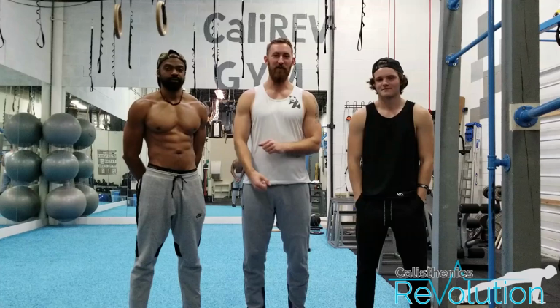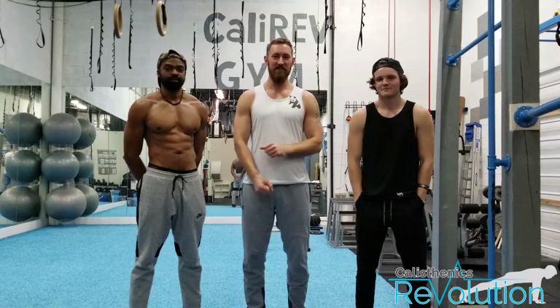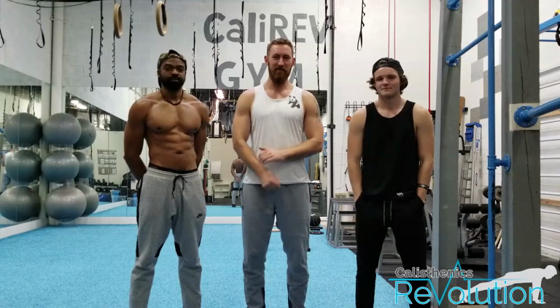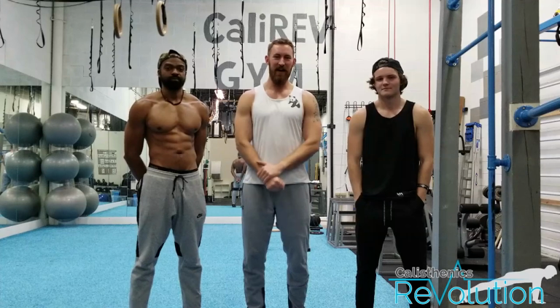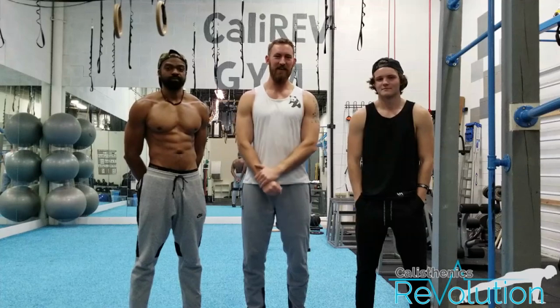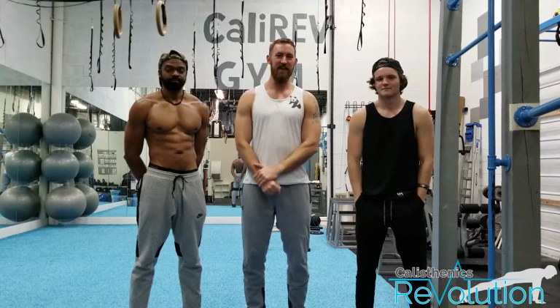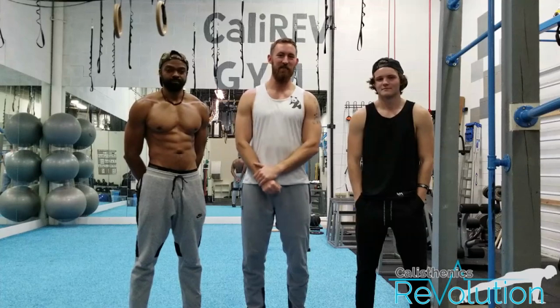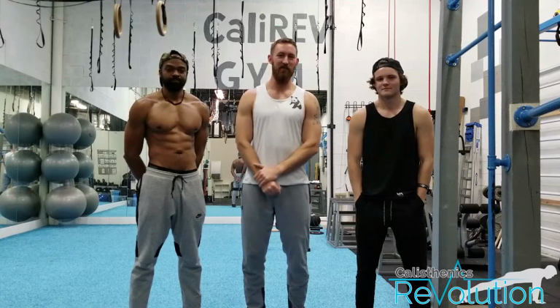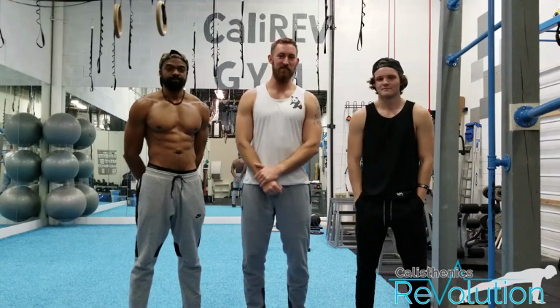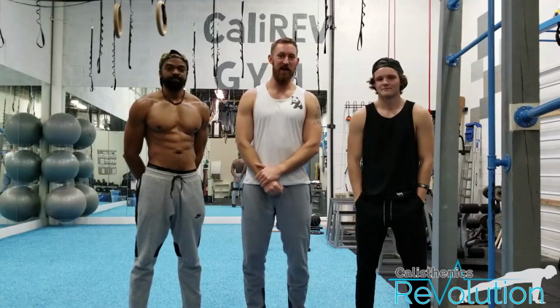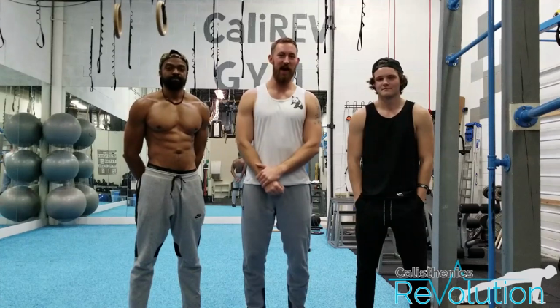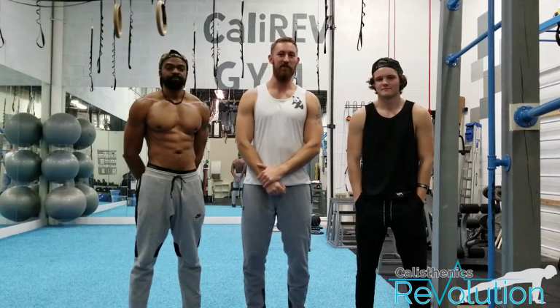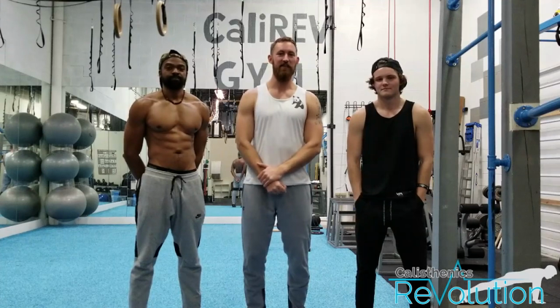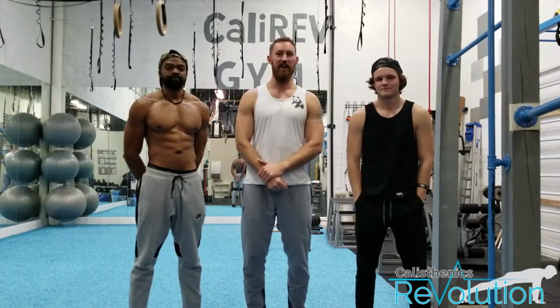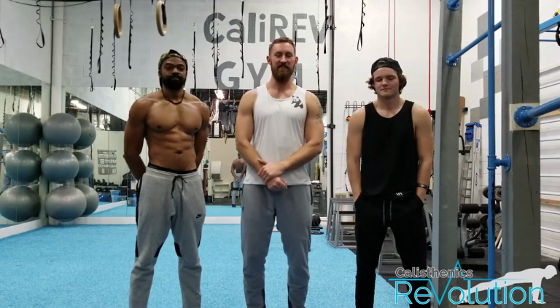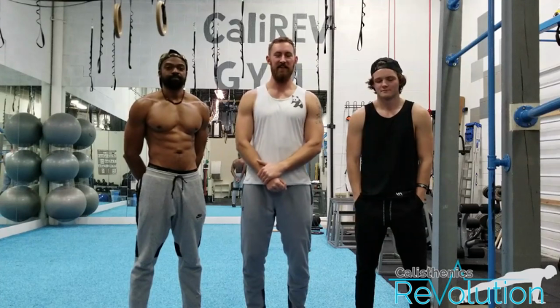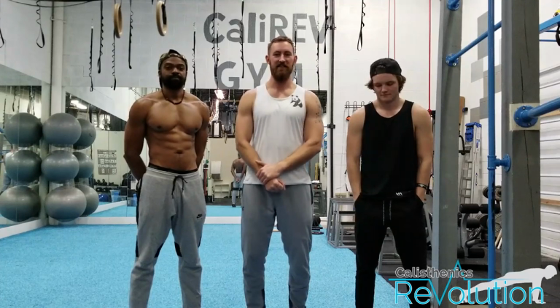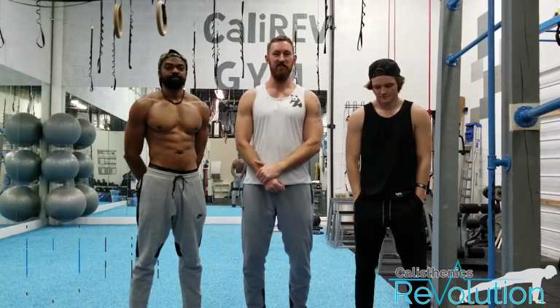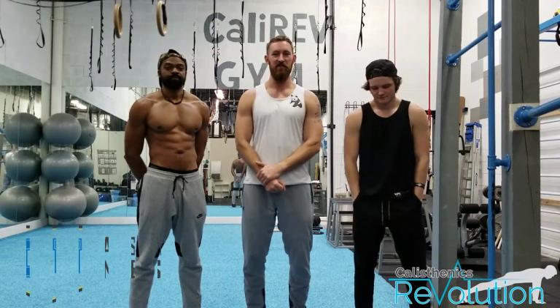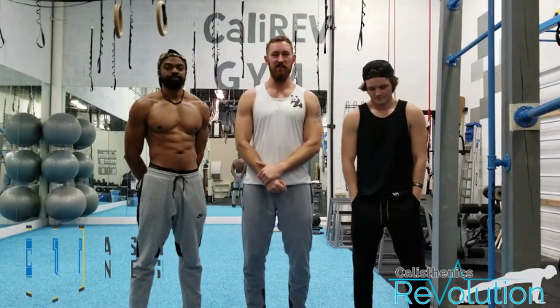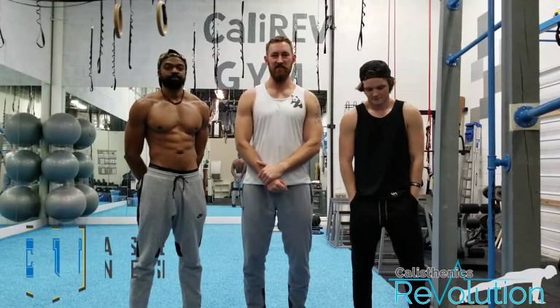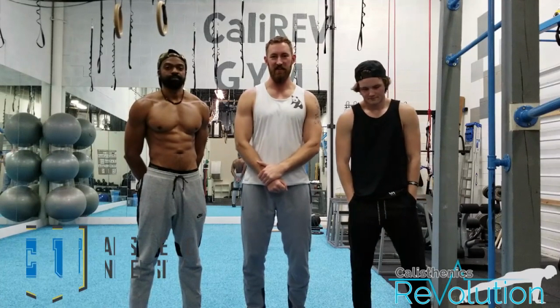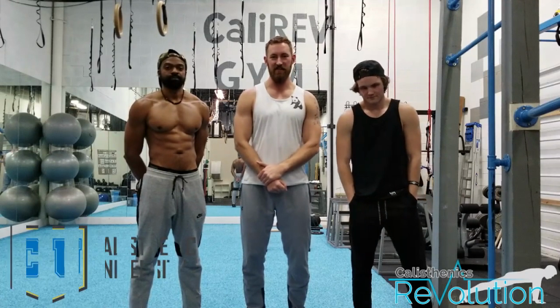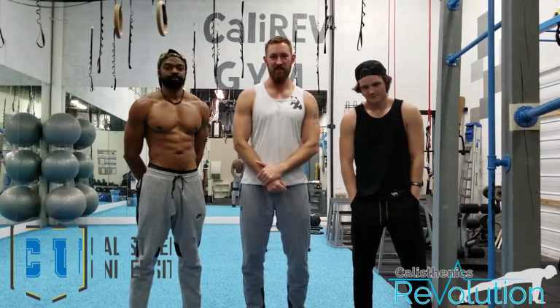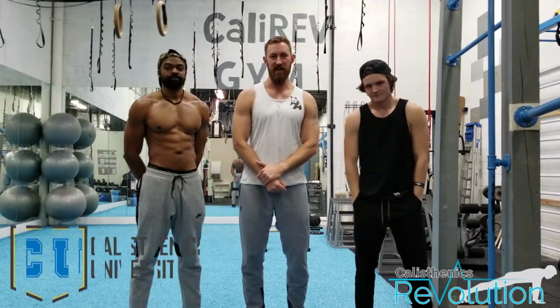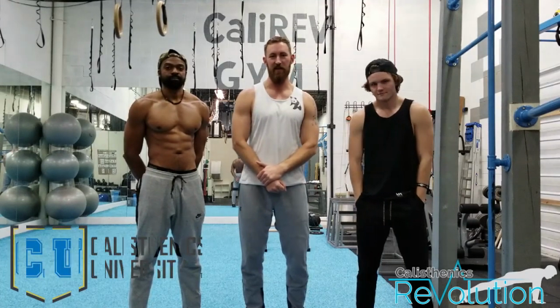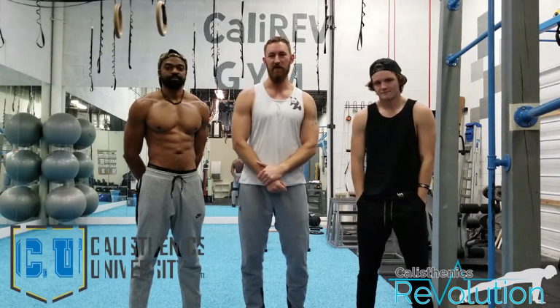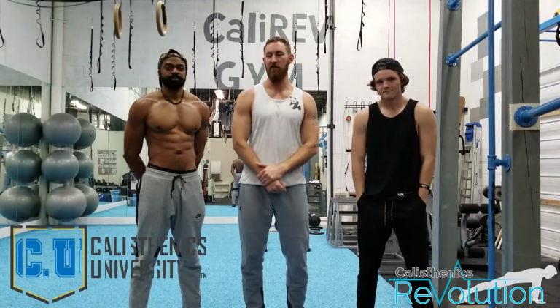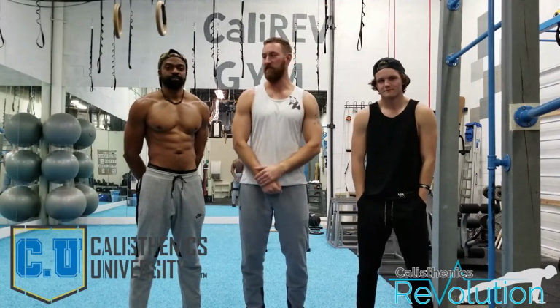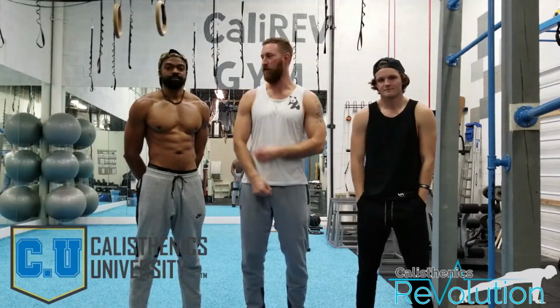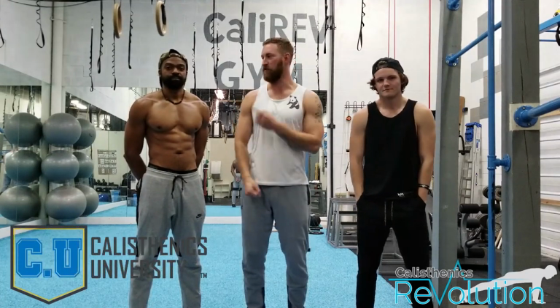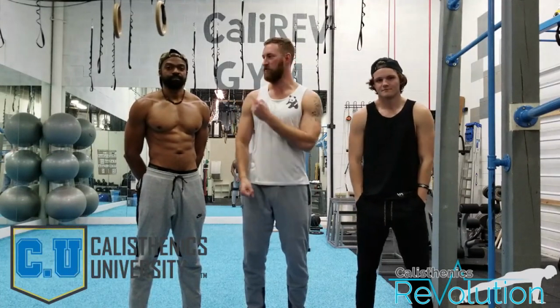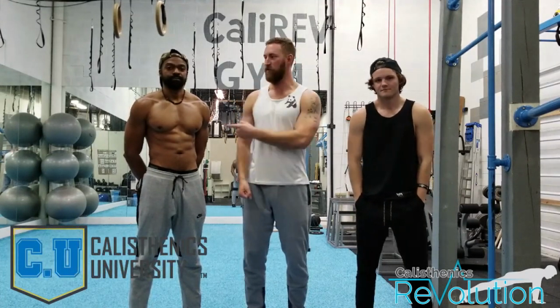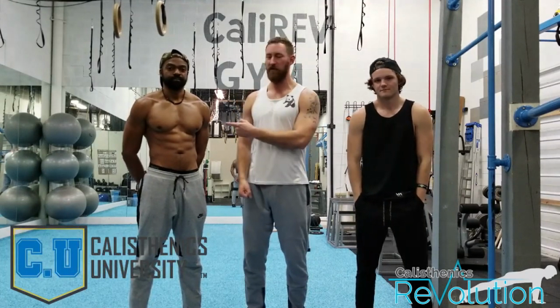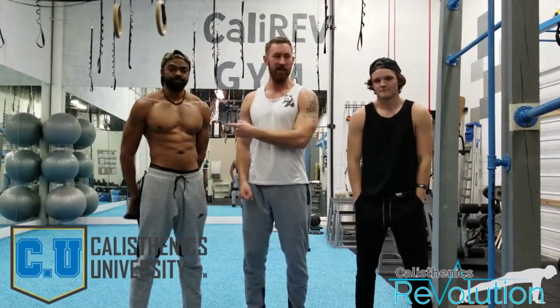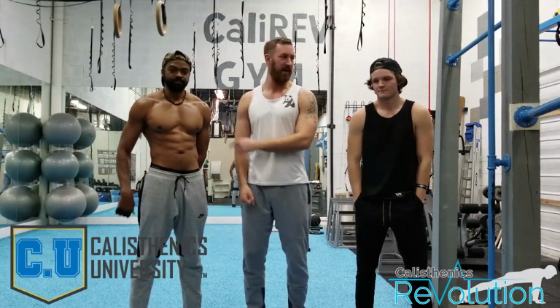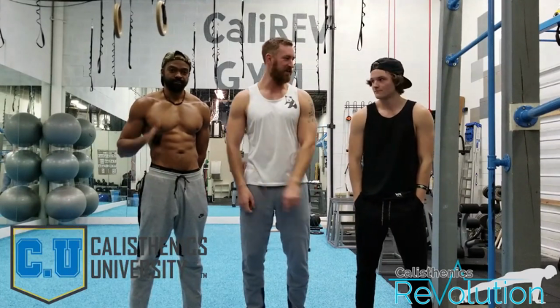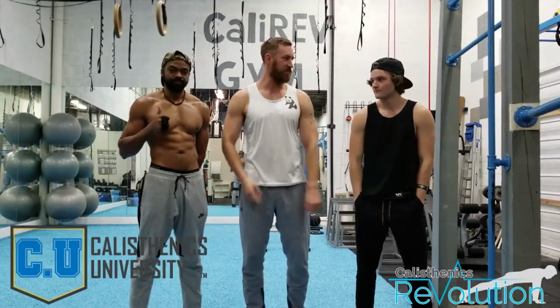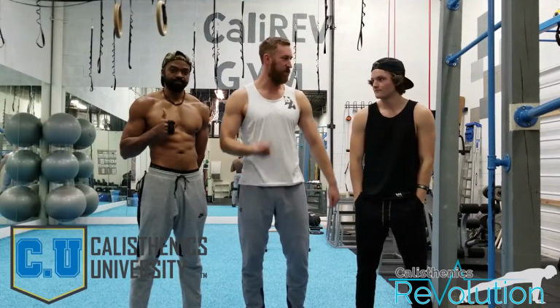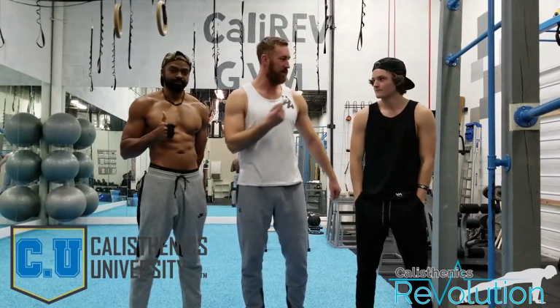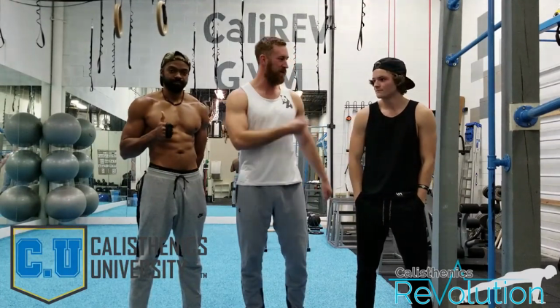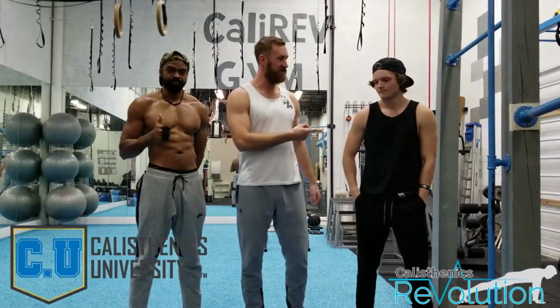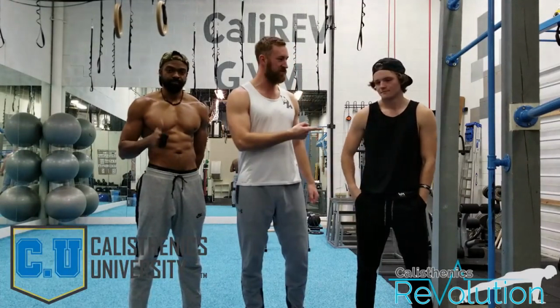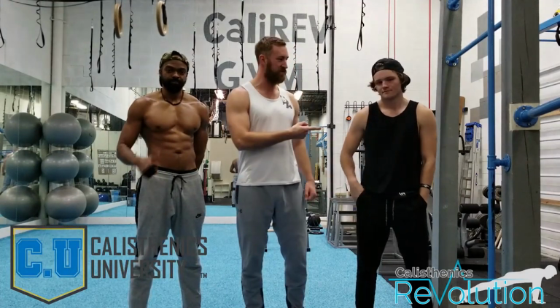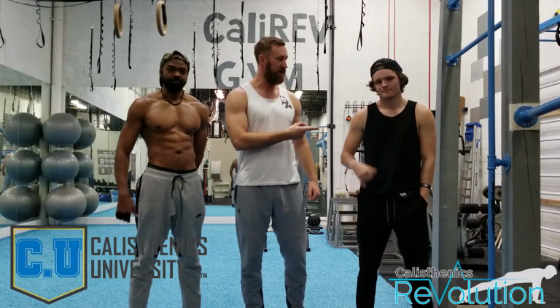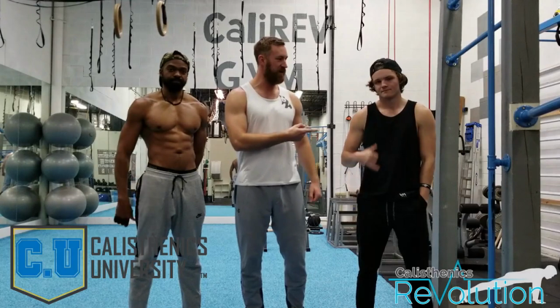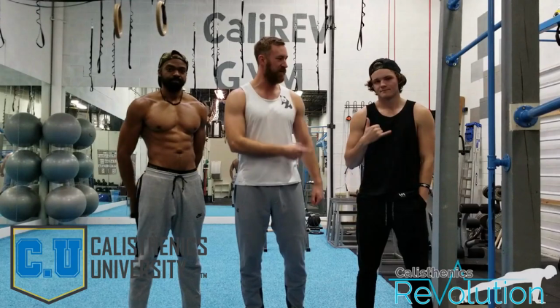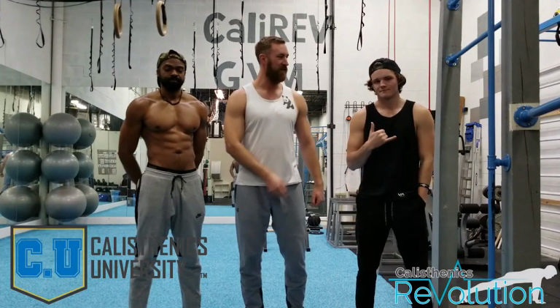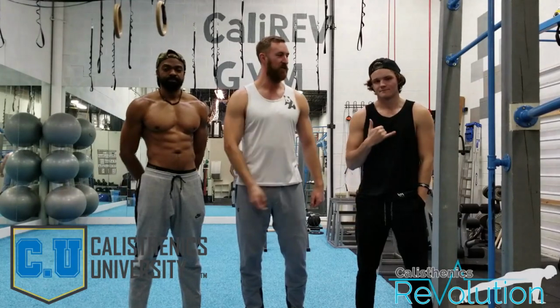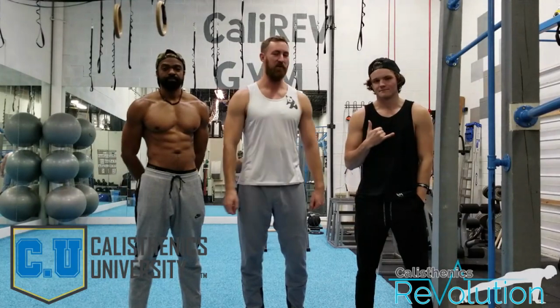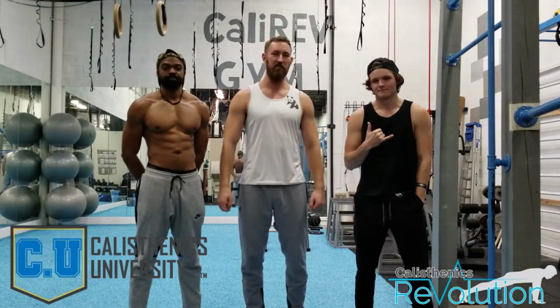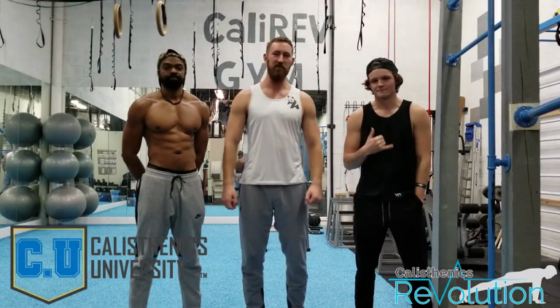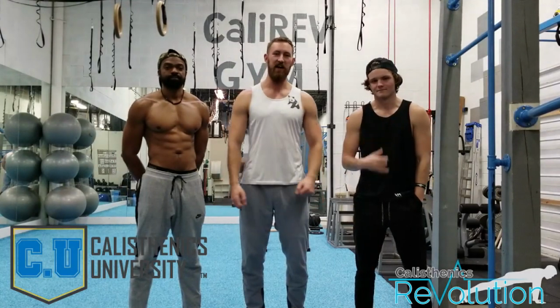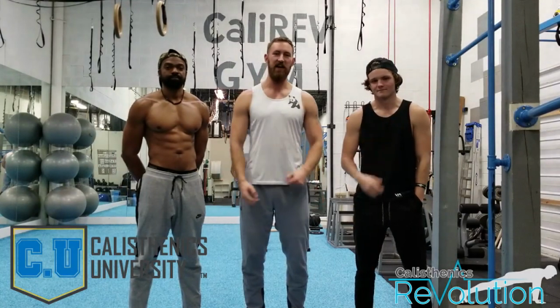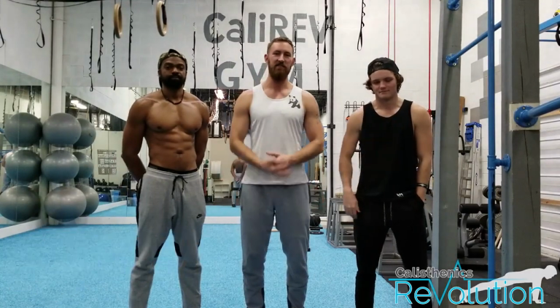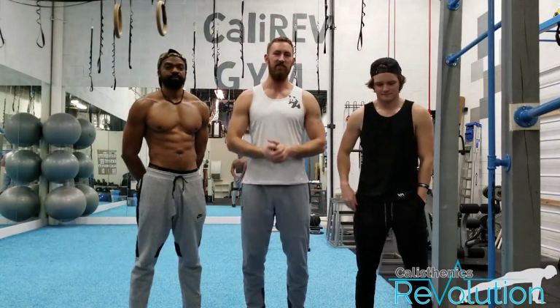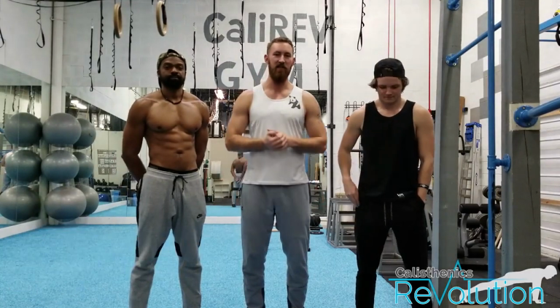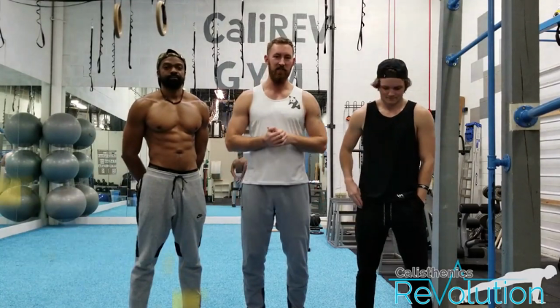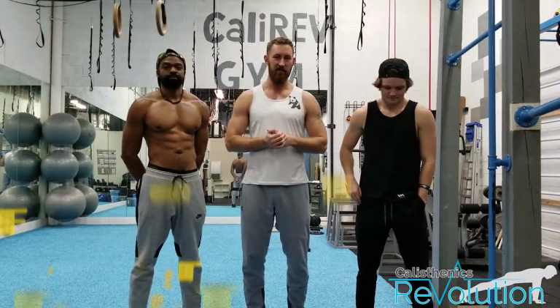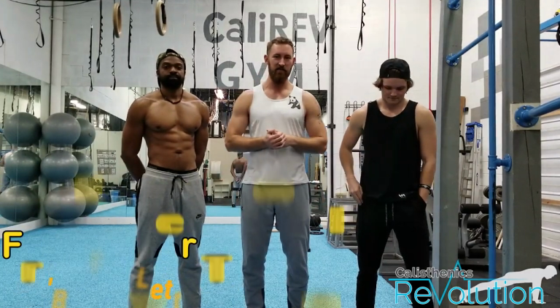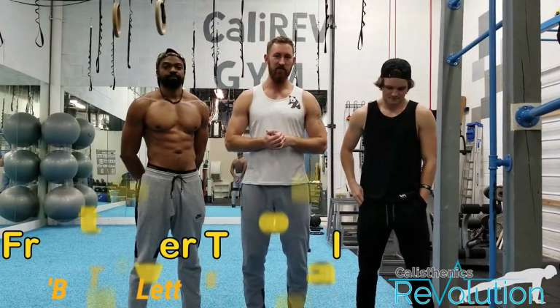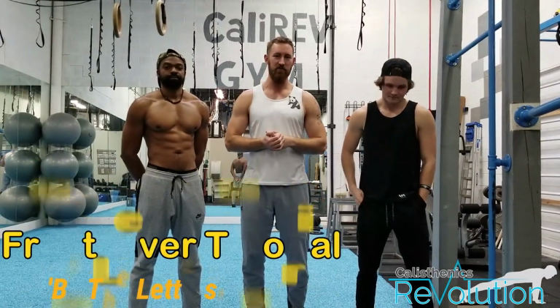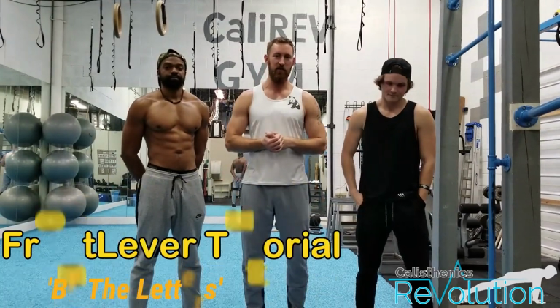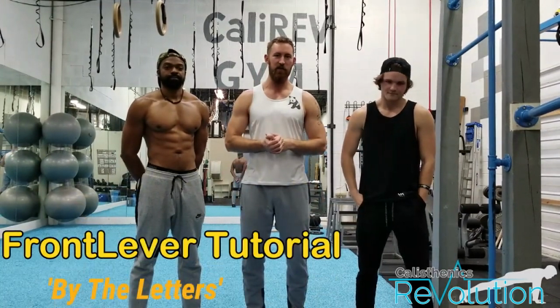What's up guys? I'm Coach Matt with Calisthenics University. Today I'm here with Coach Duke and Swagcaster Mike. We're giving you guys a front lever tutorial.